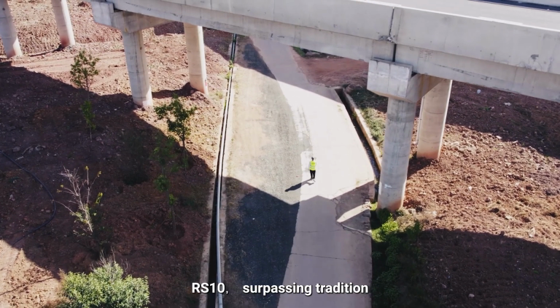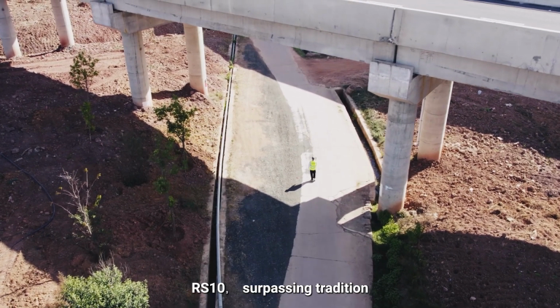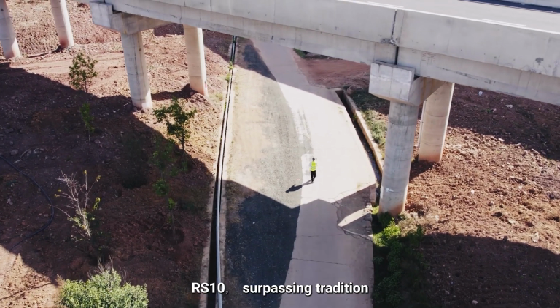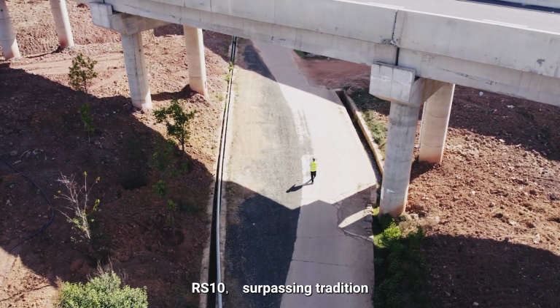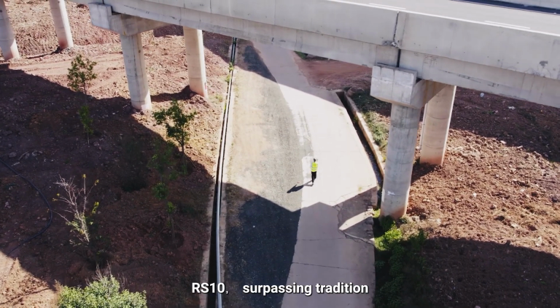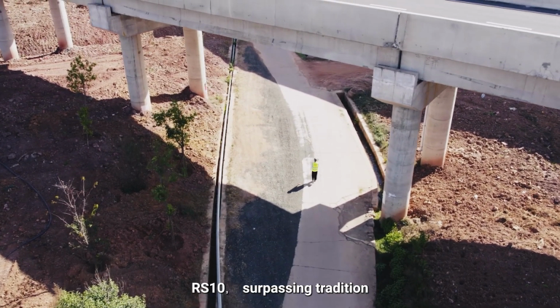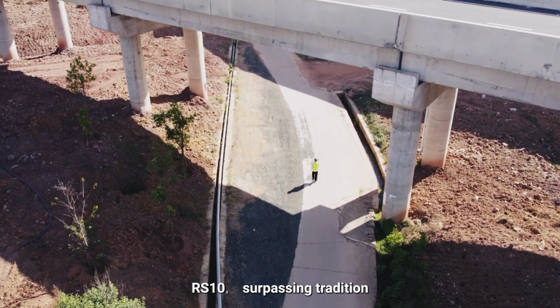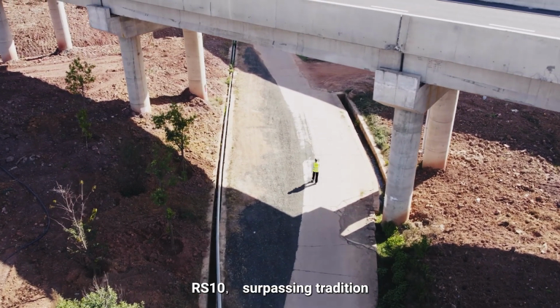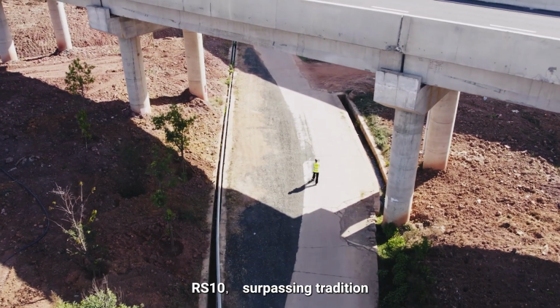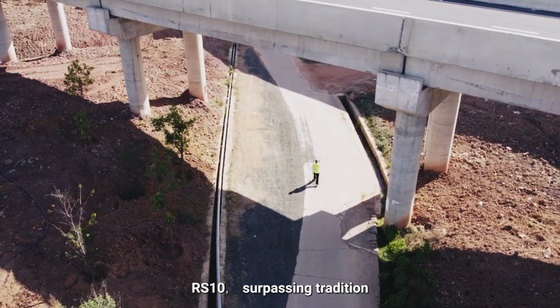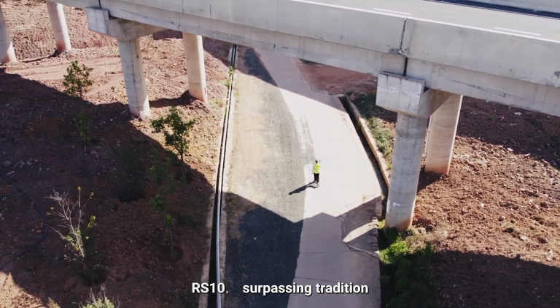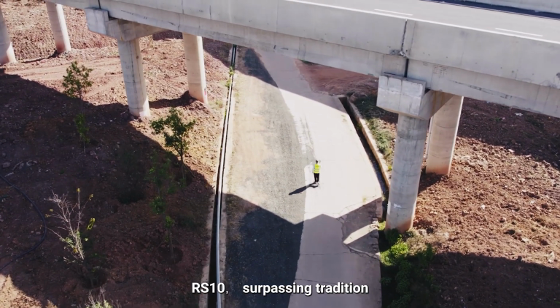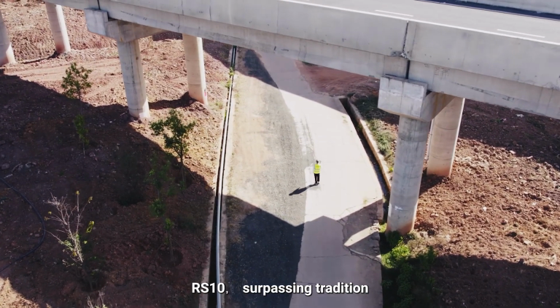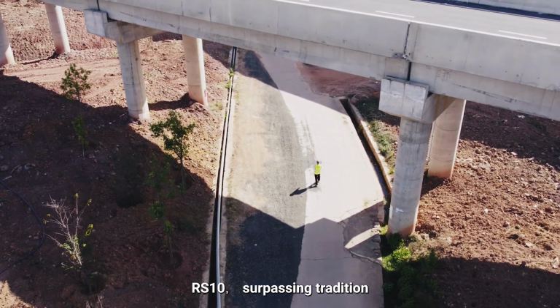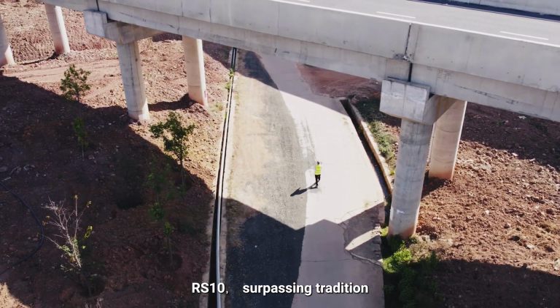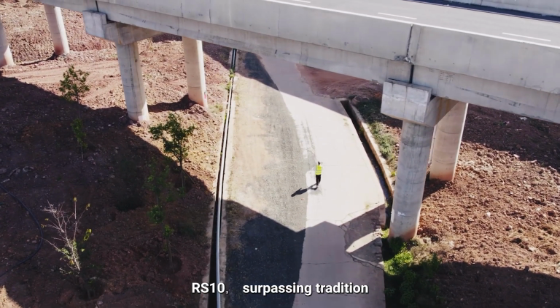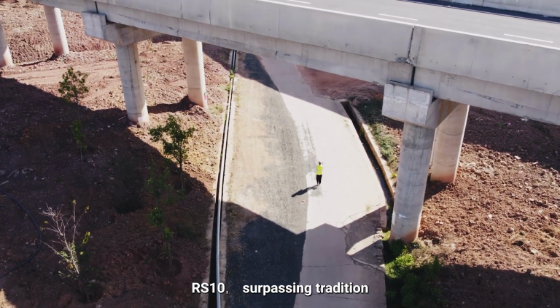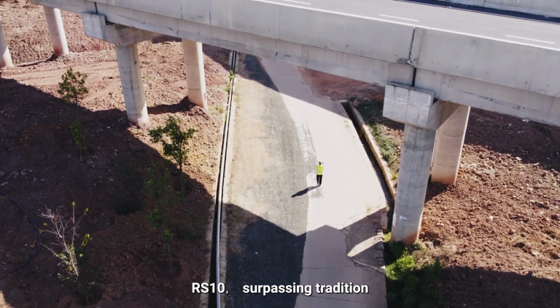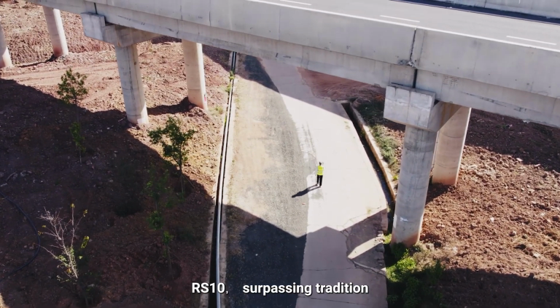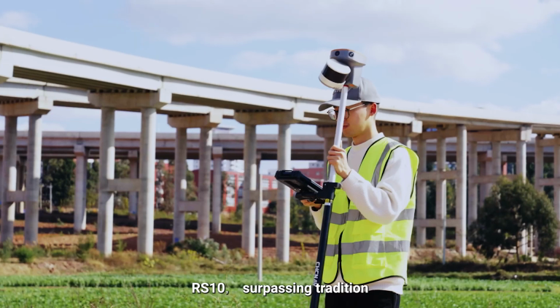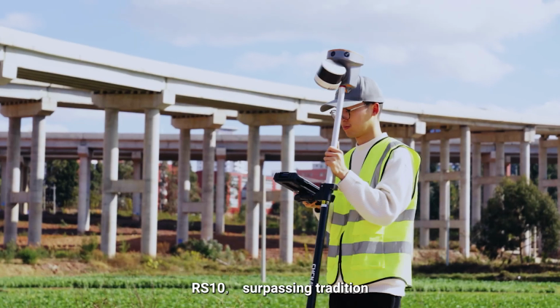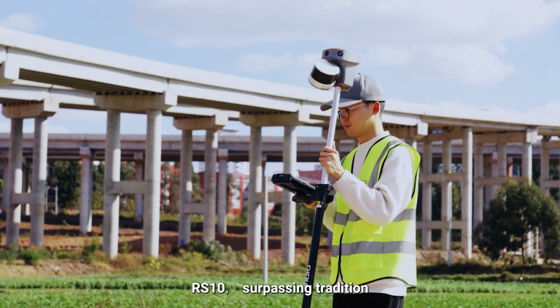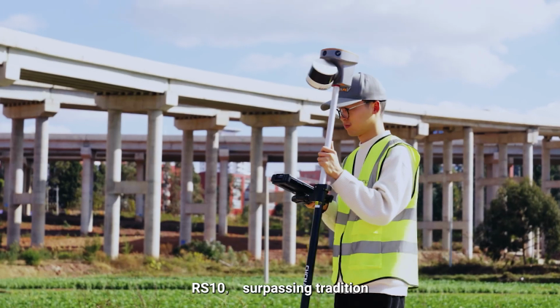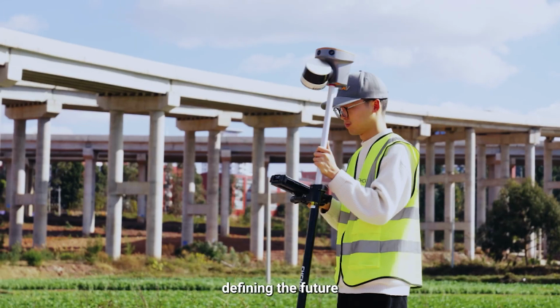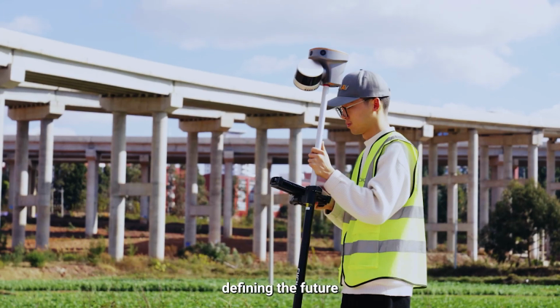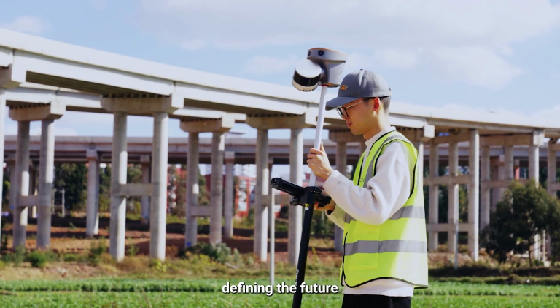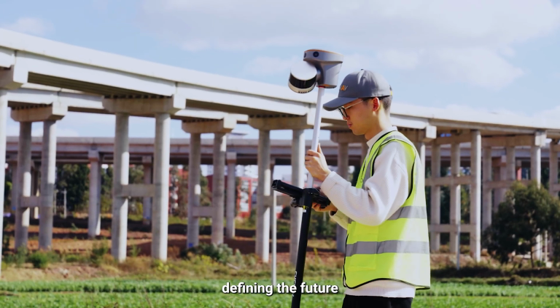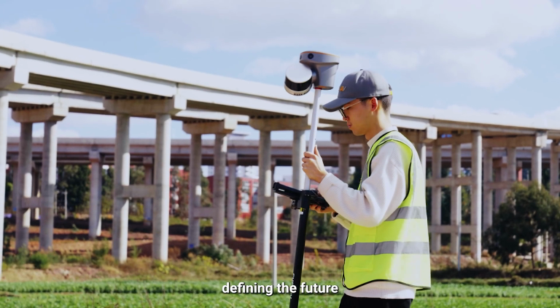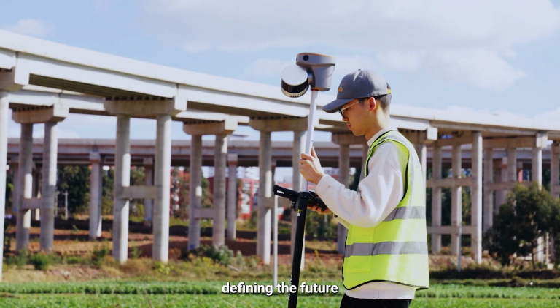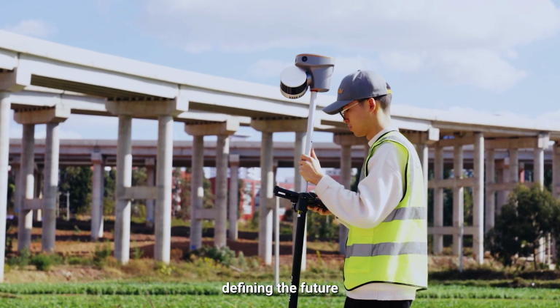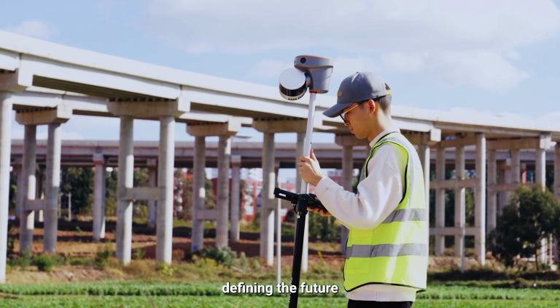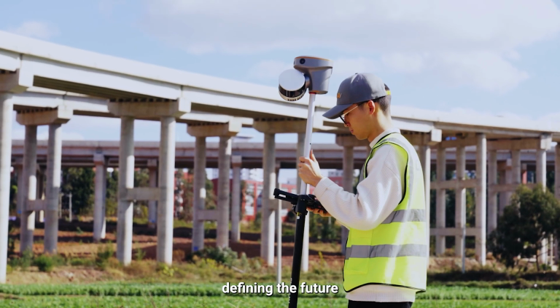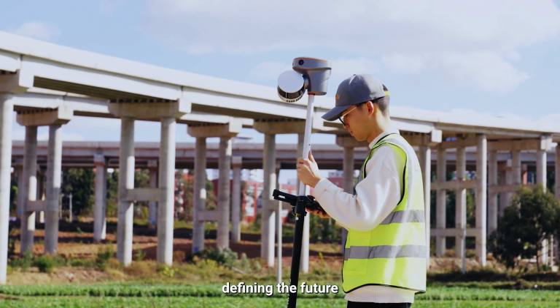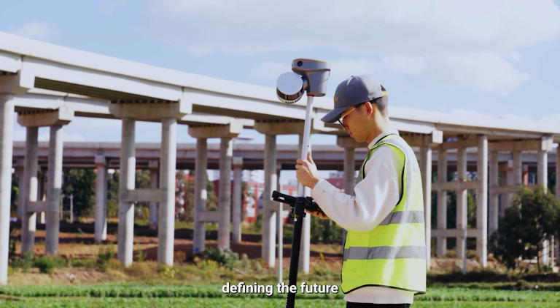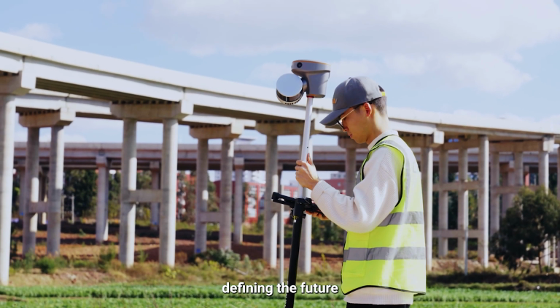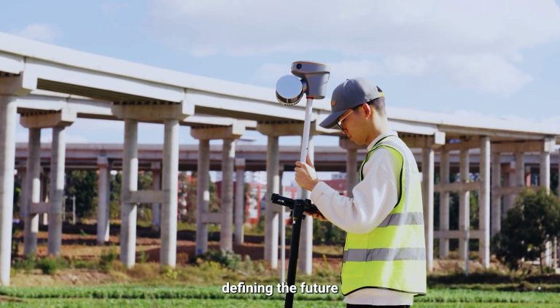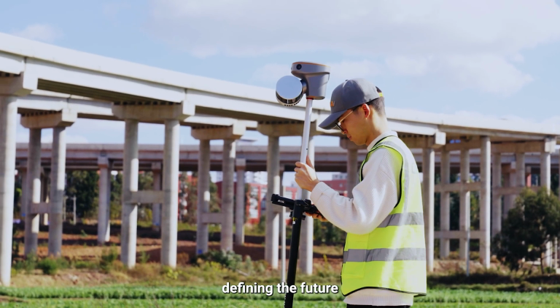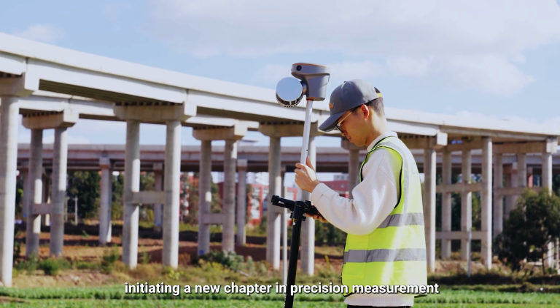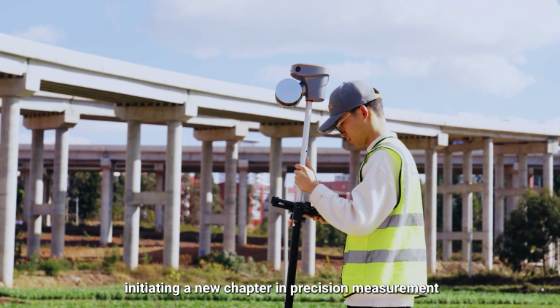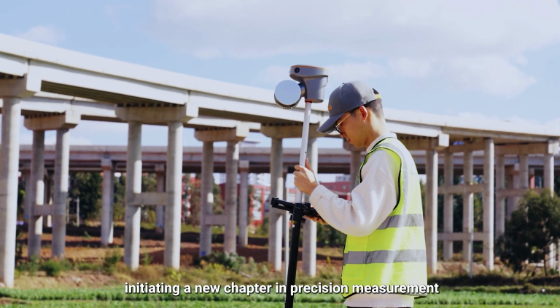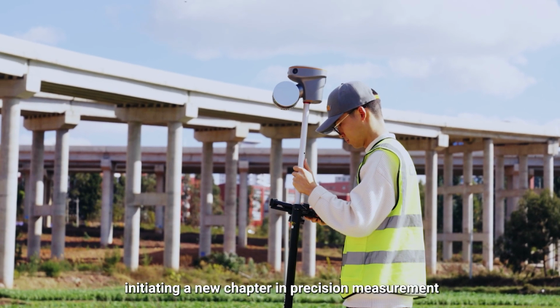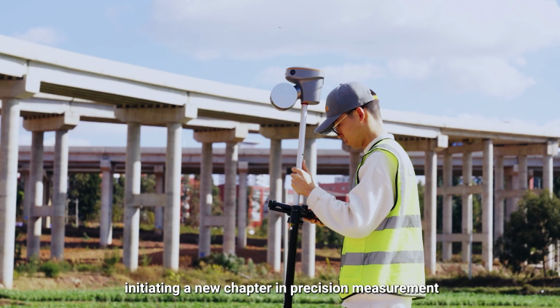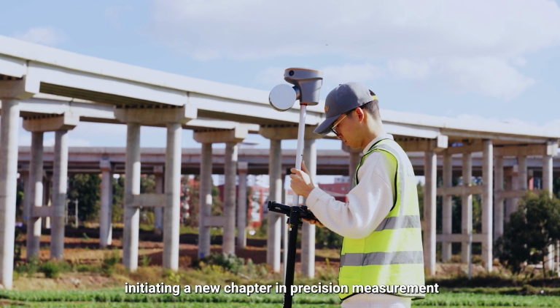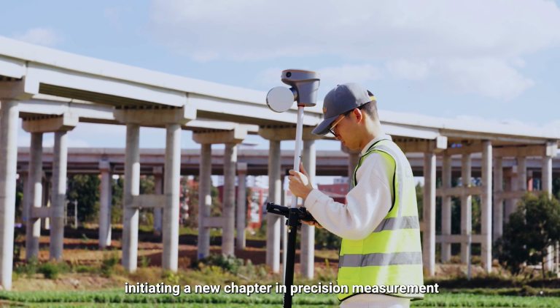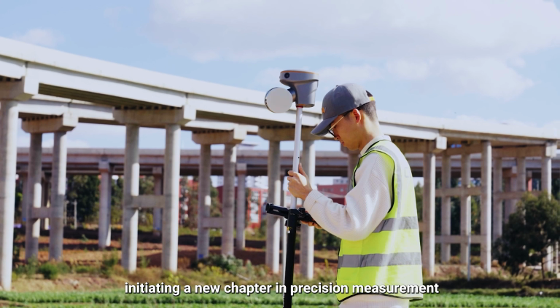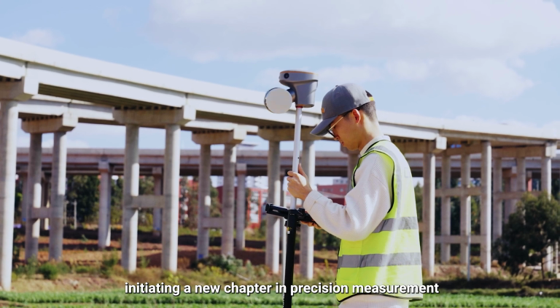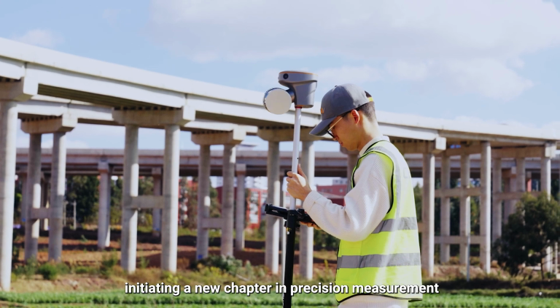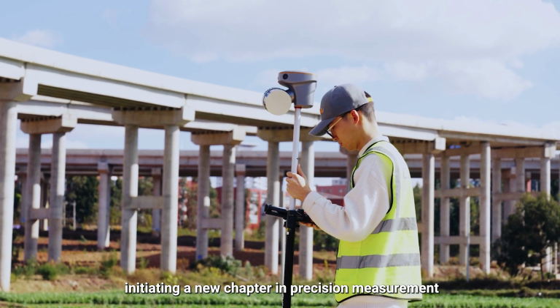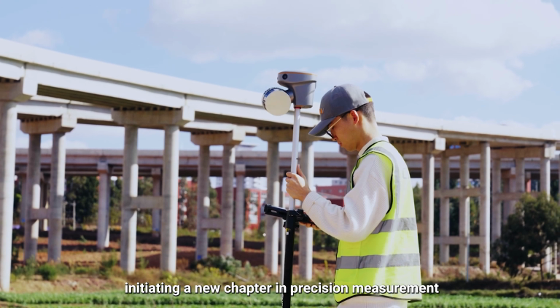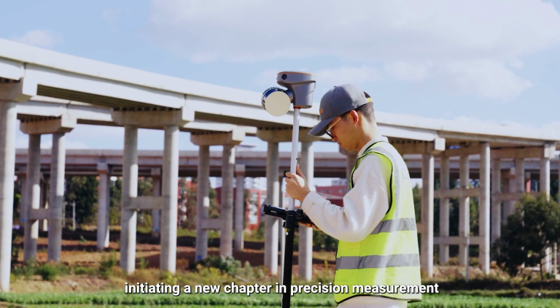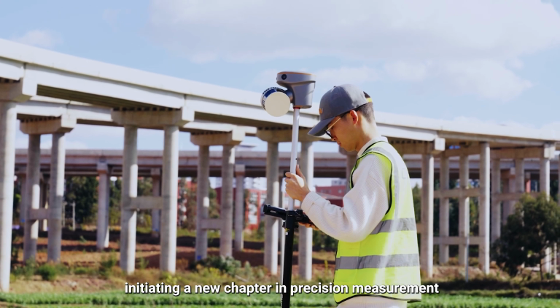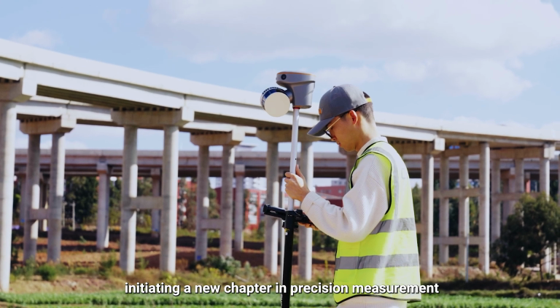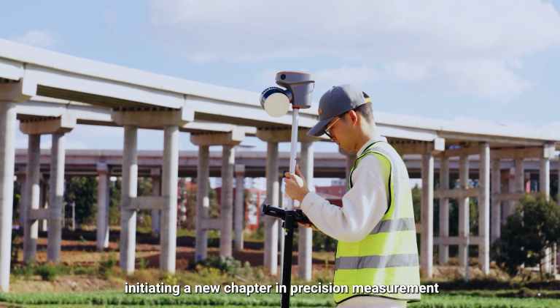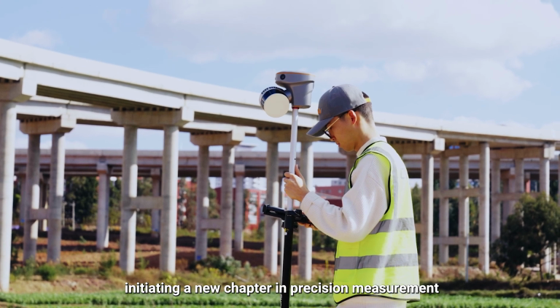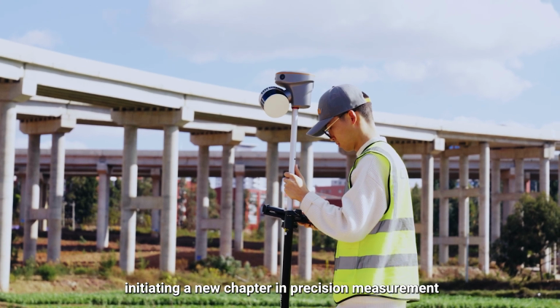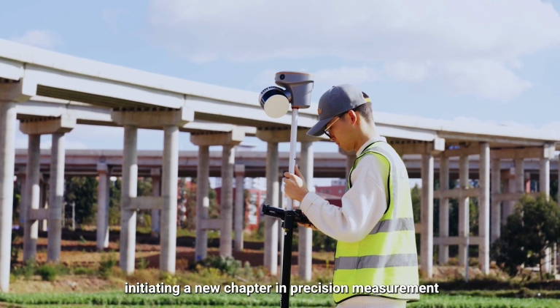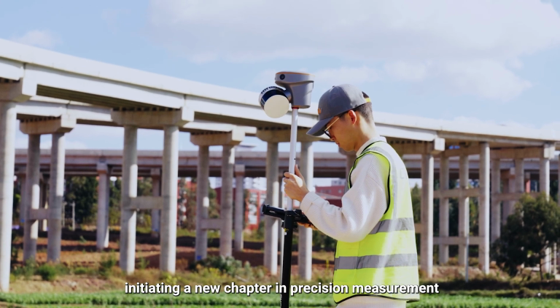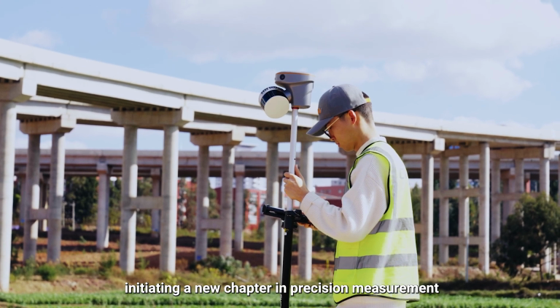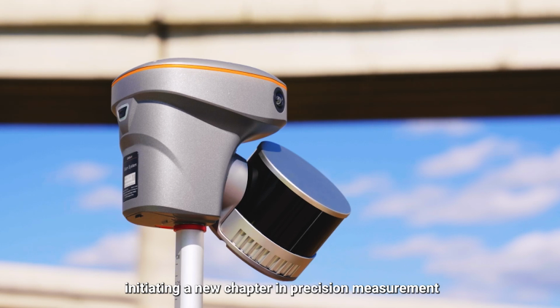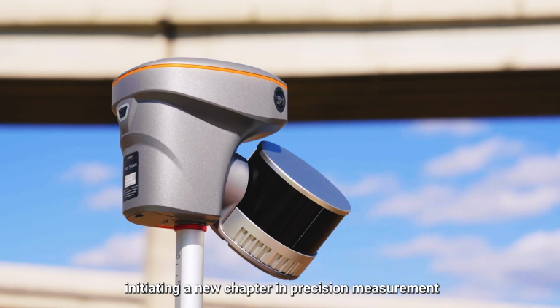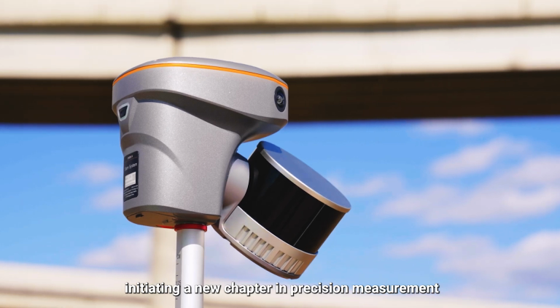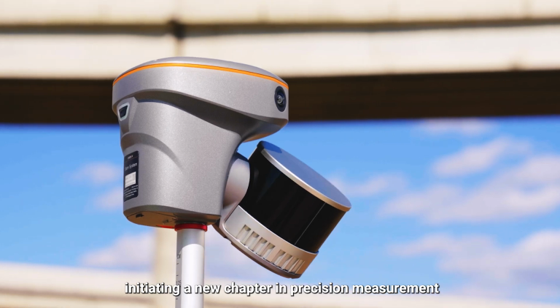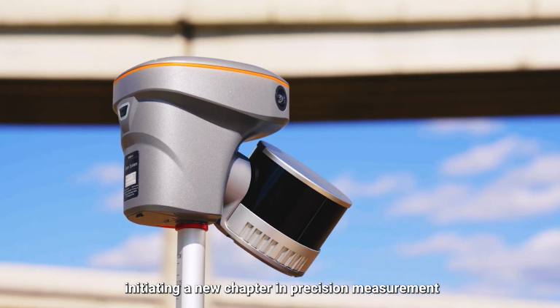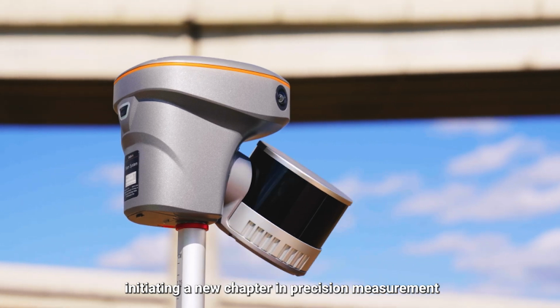RS-10: surpassing tradition, defining the future, initiating a new chapter in precision measurement, and achieving endless possibilities.